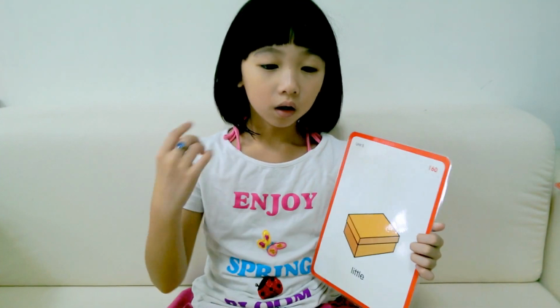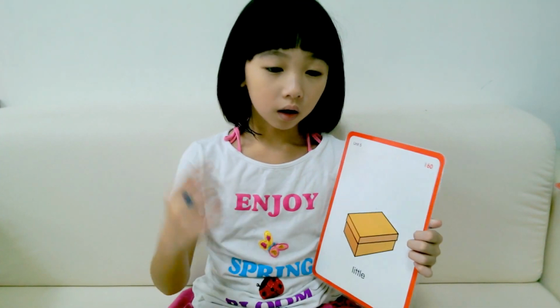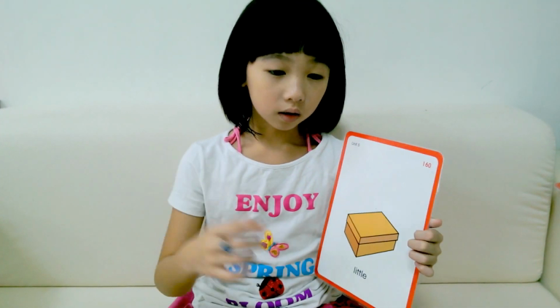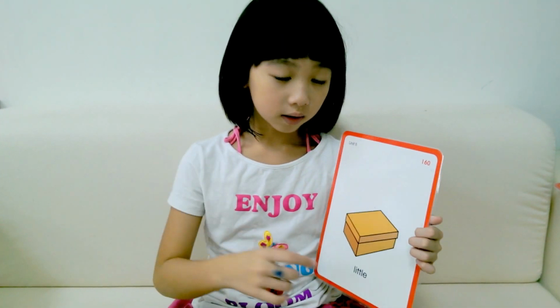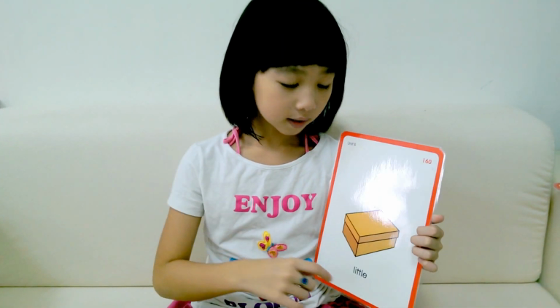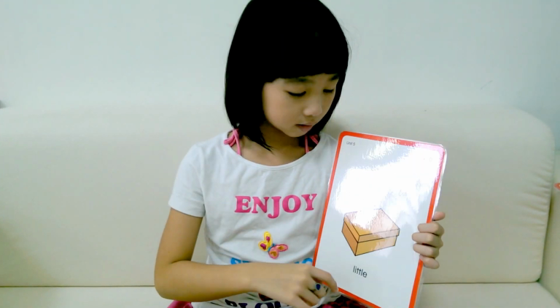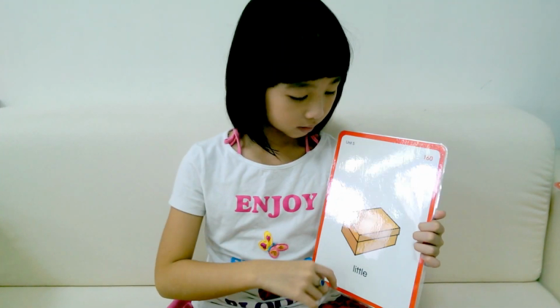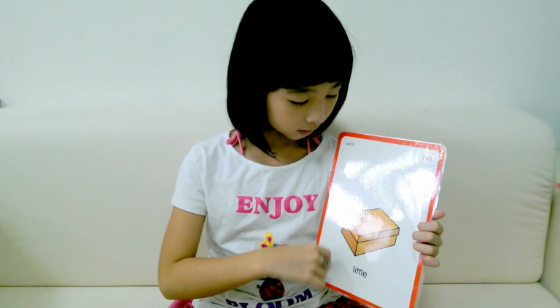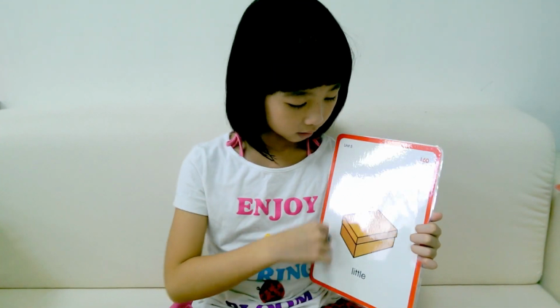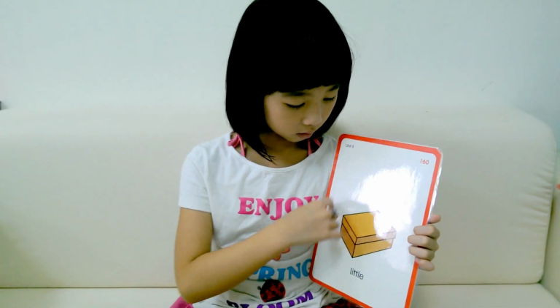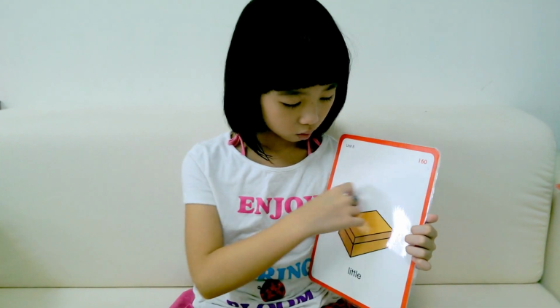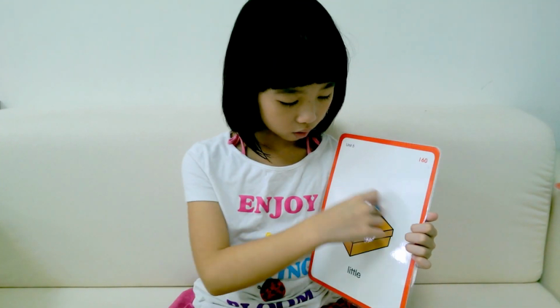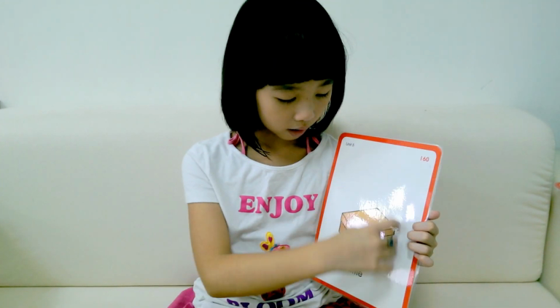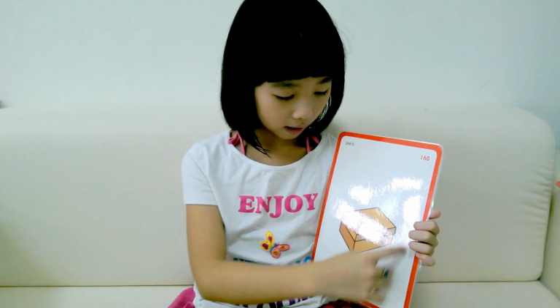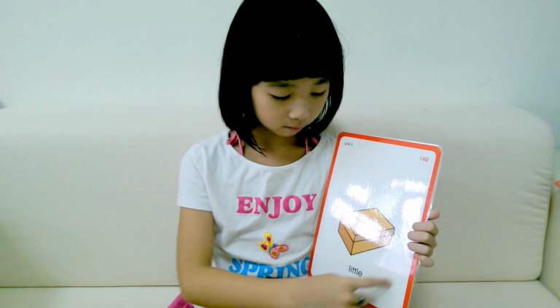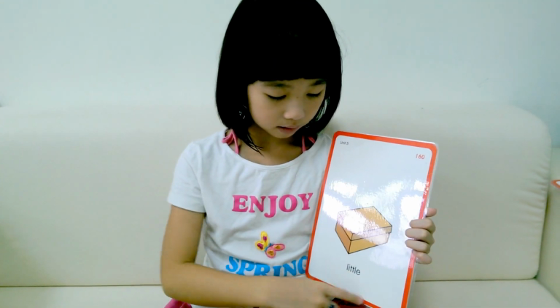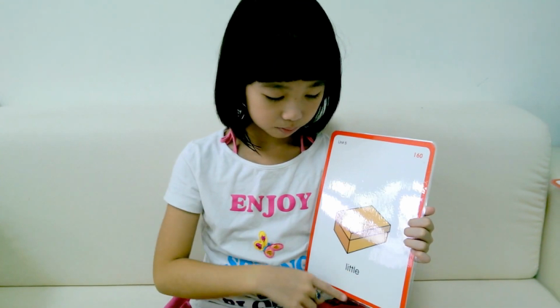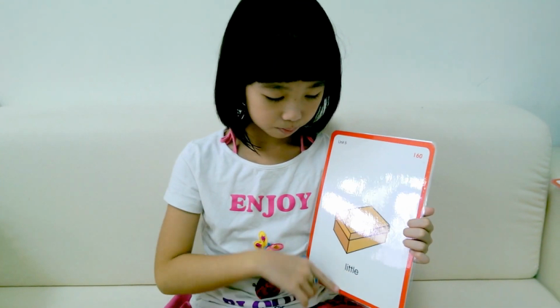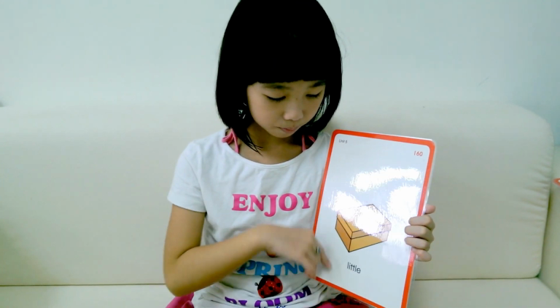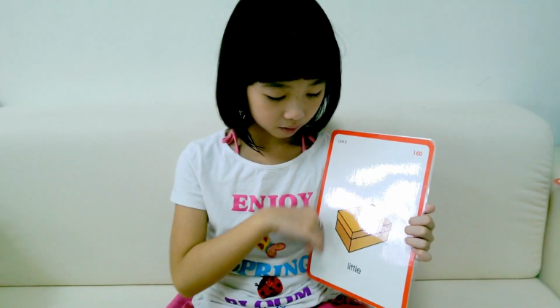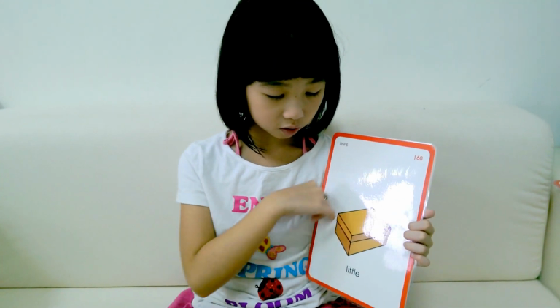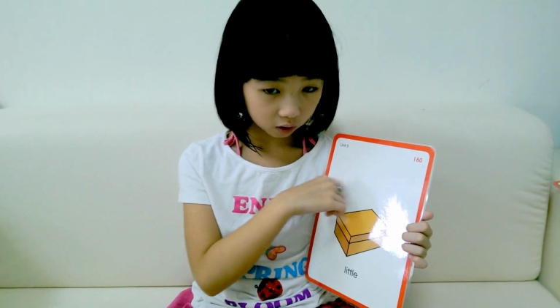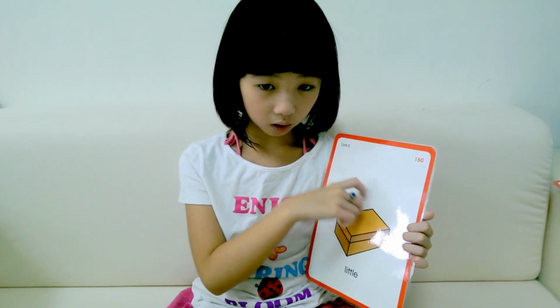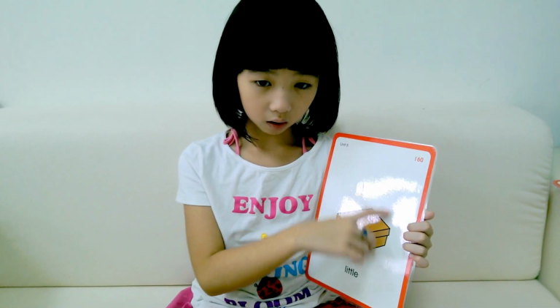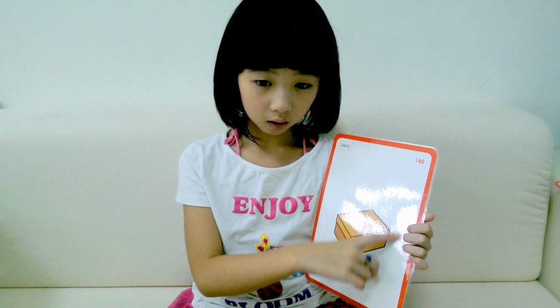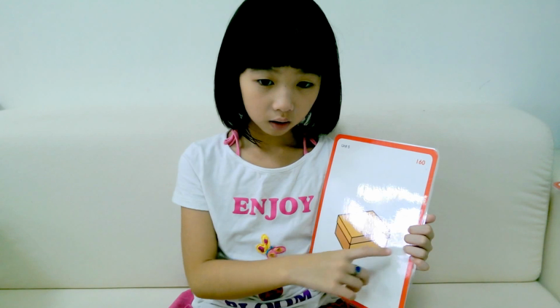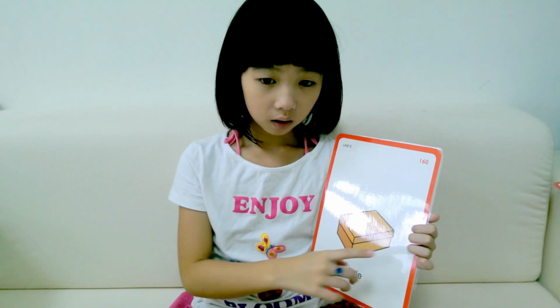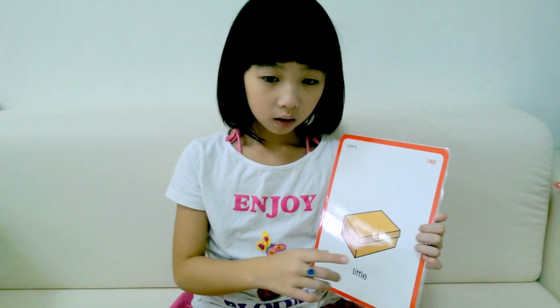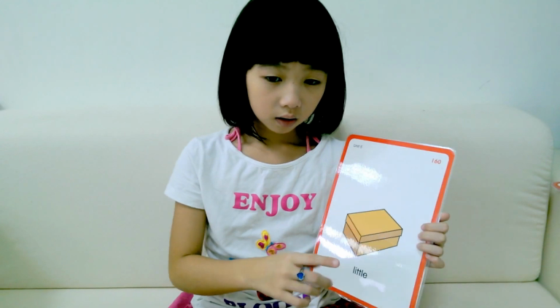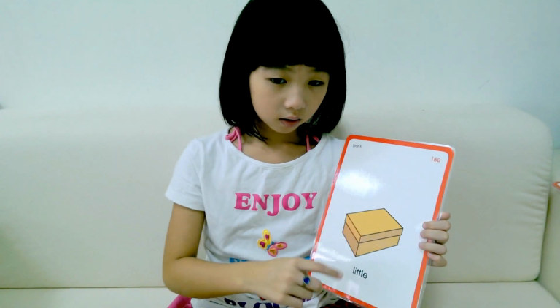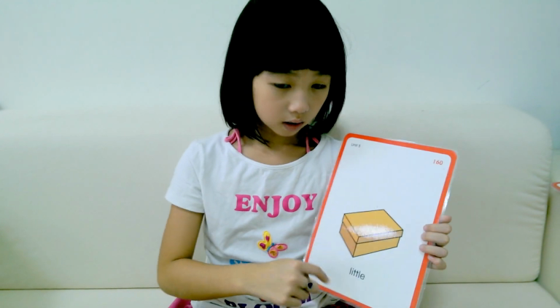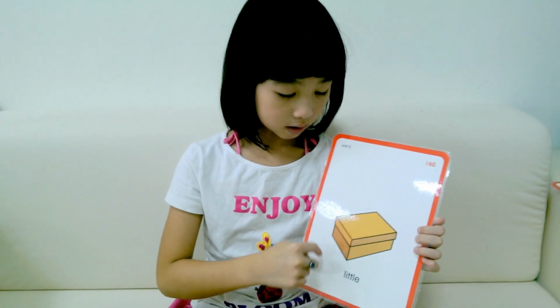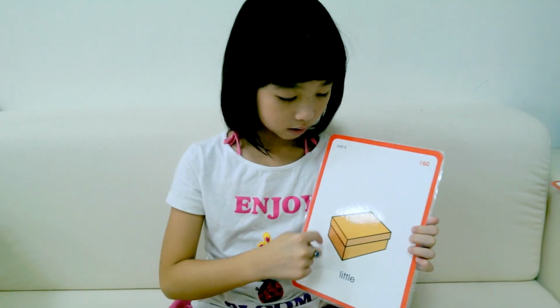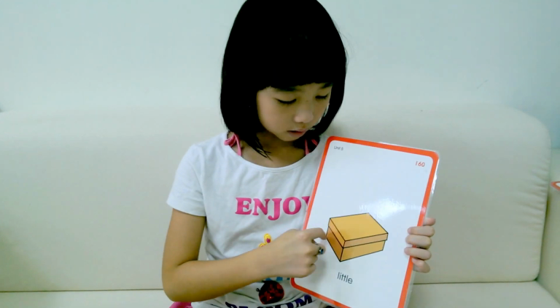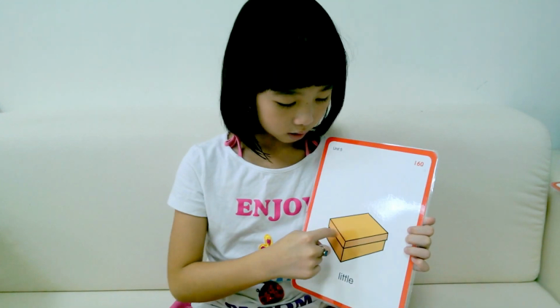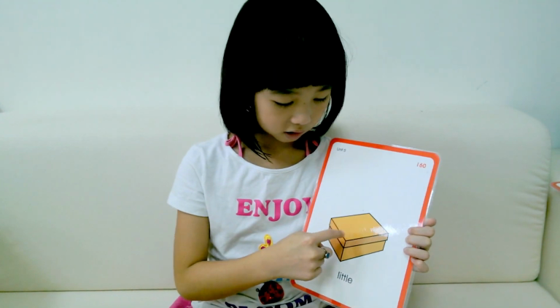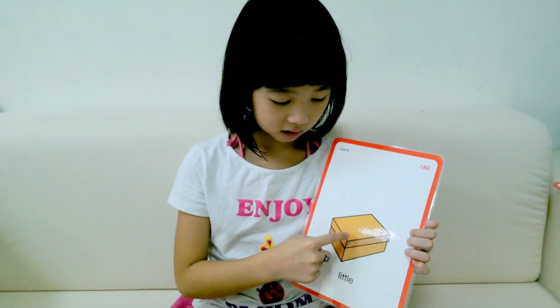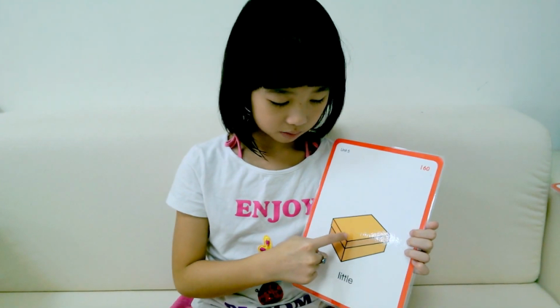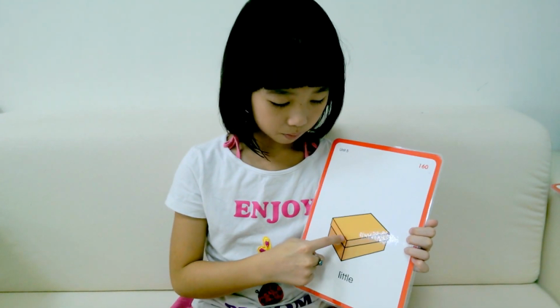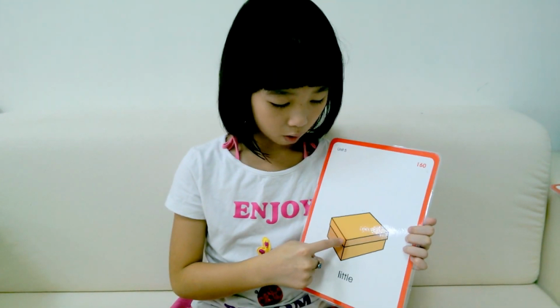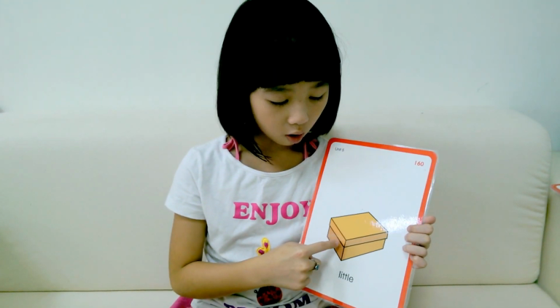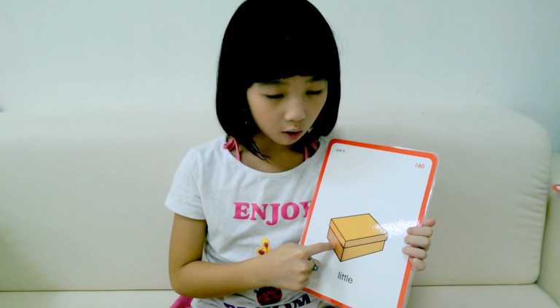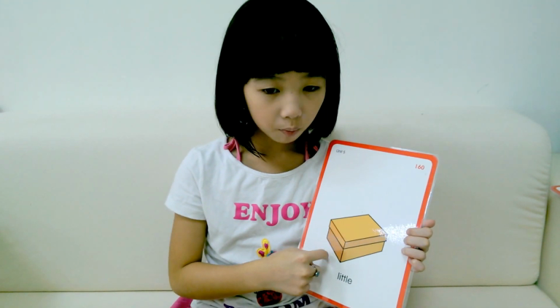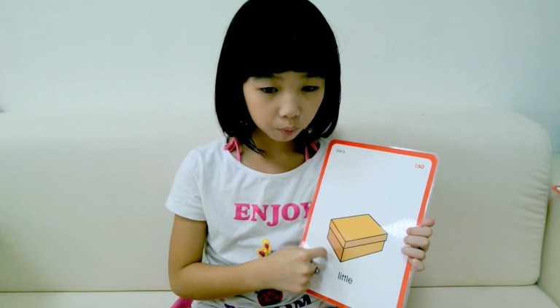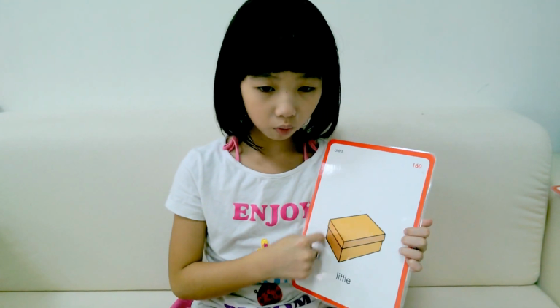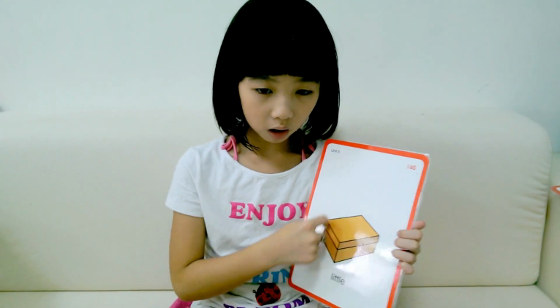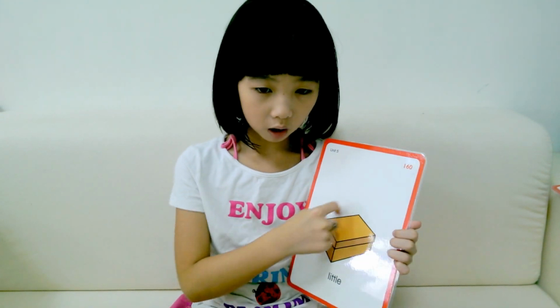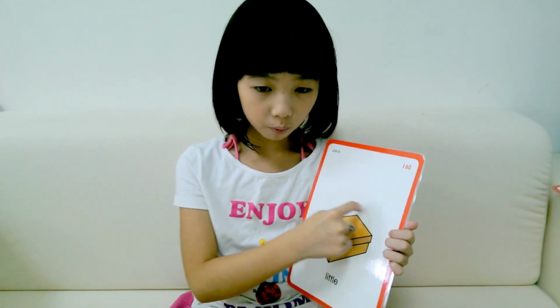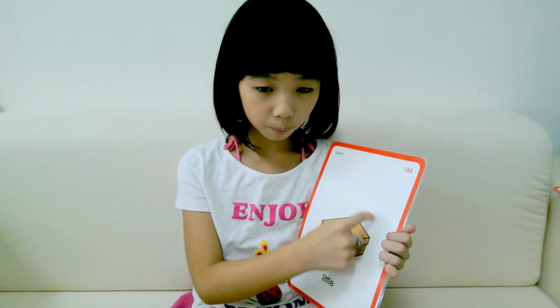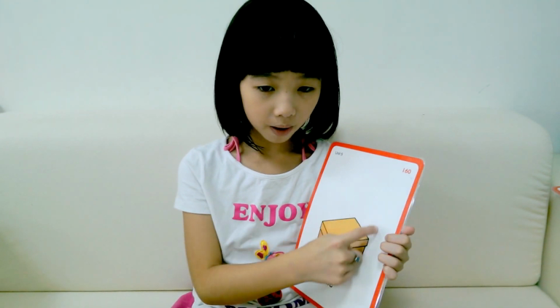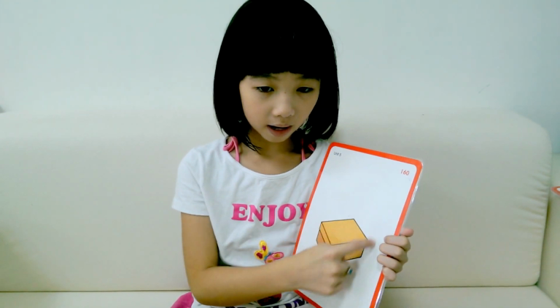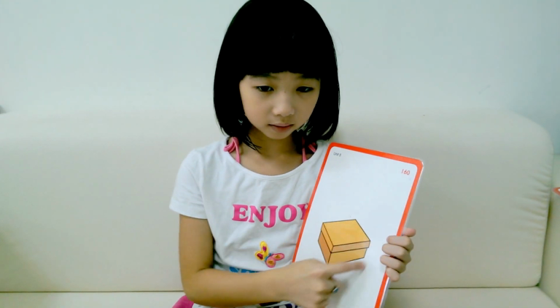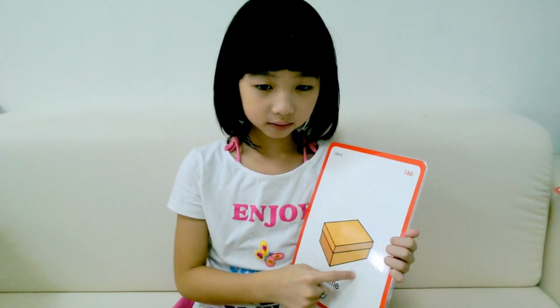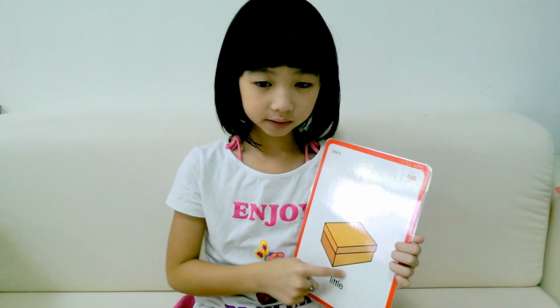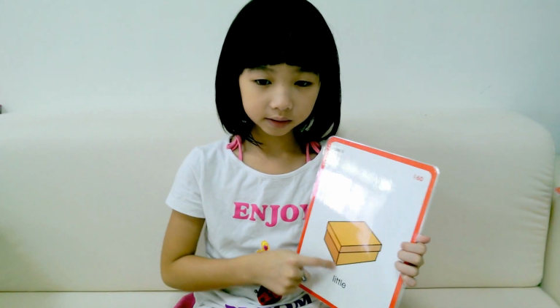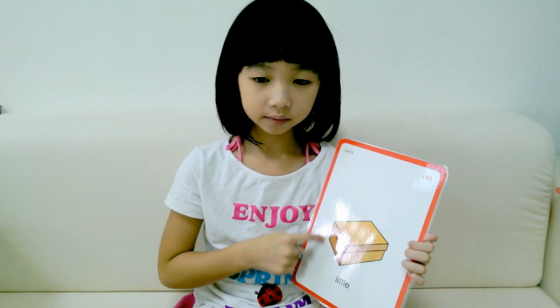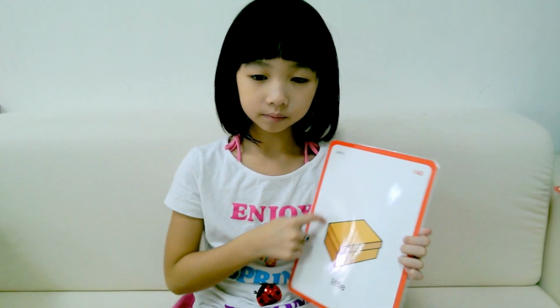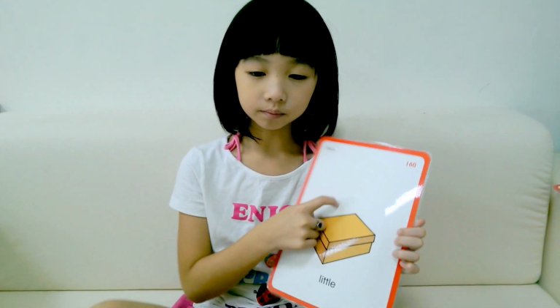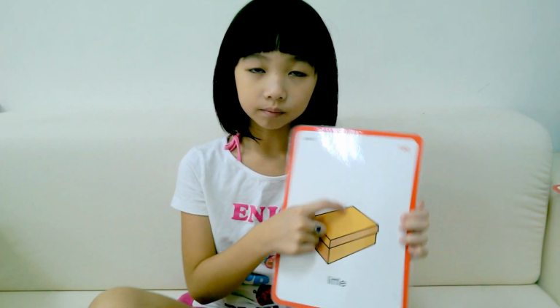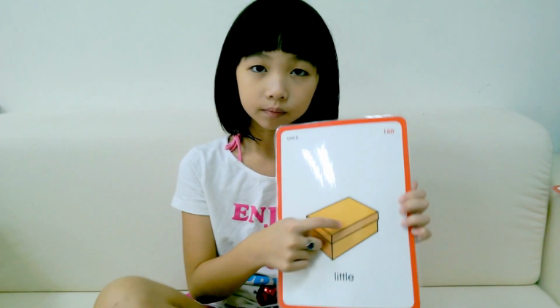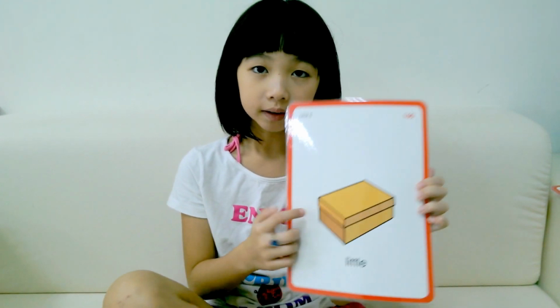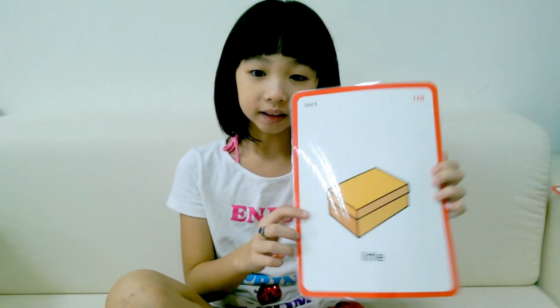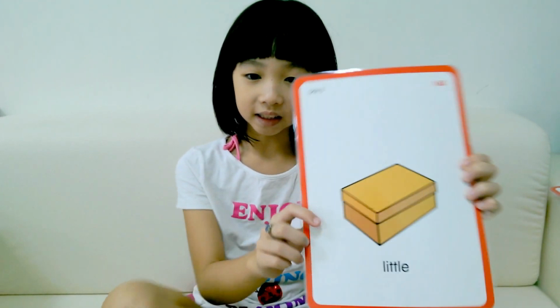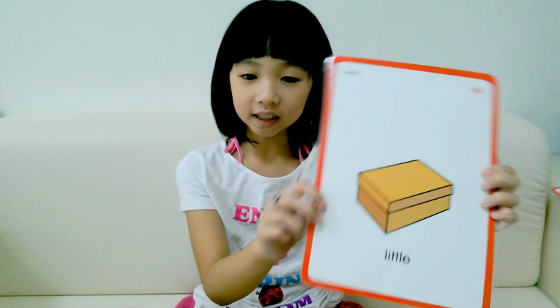Let's take a look at this picture. It's a small brown box. See?